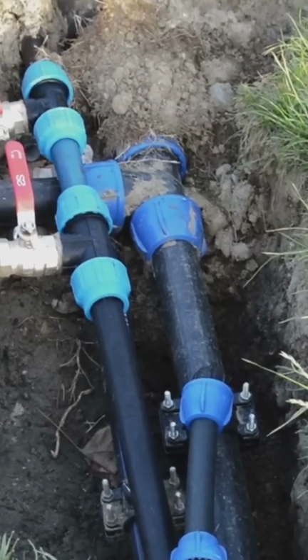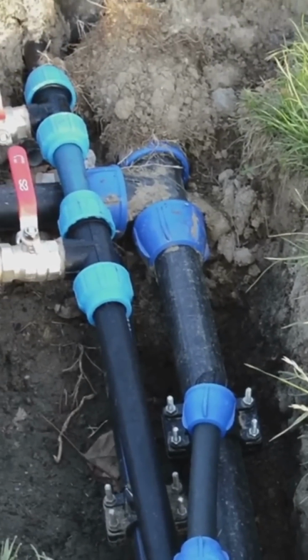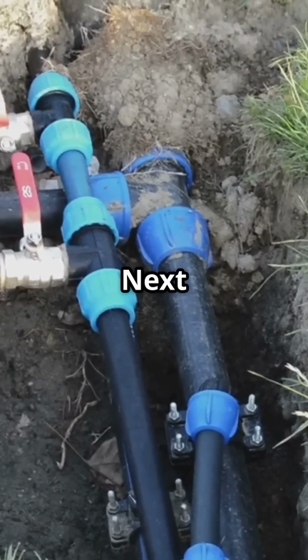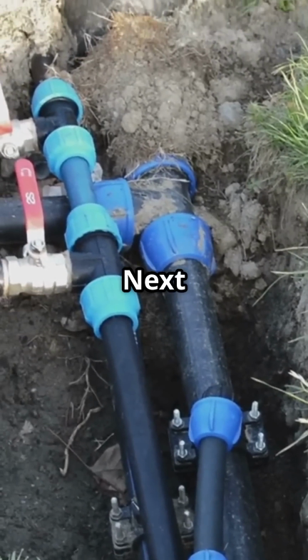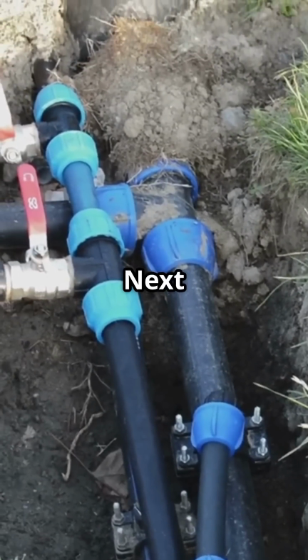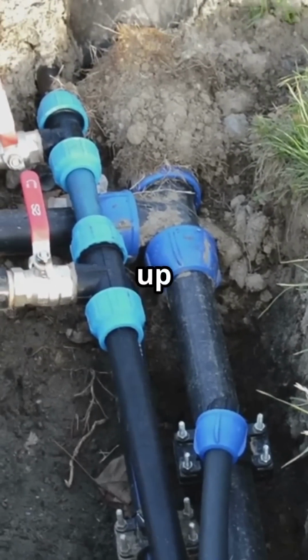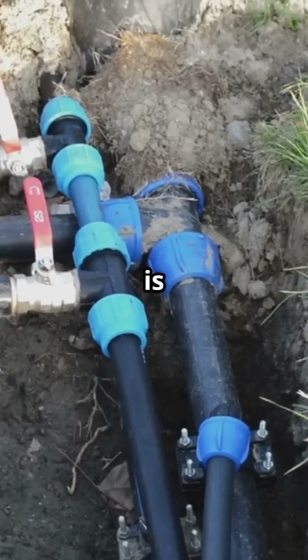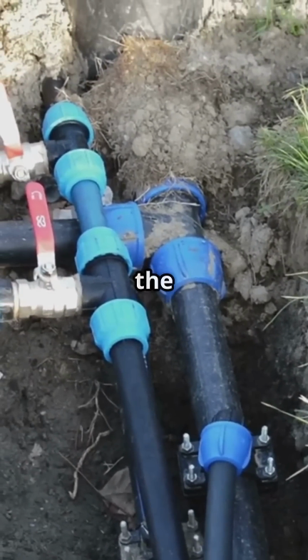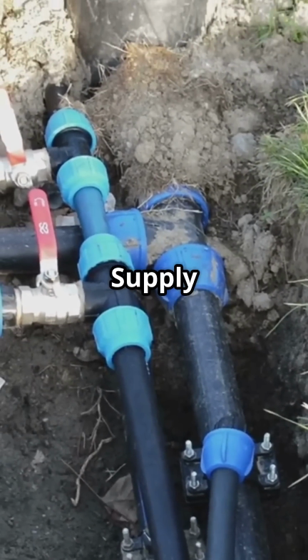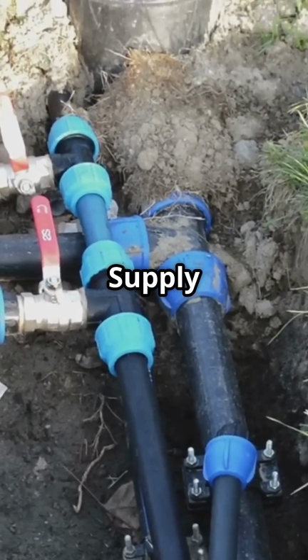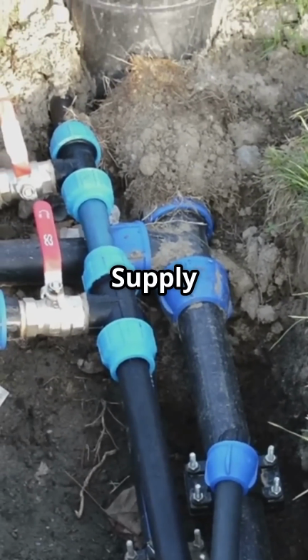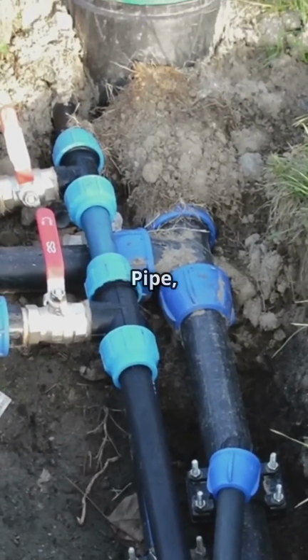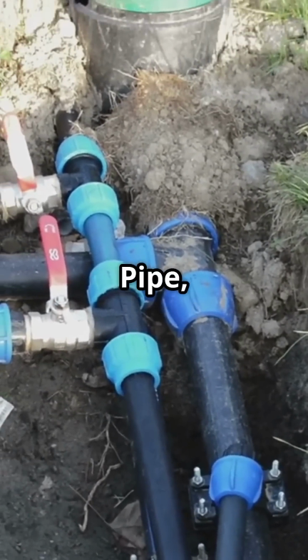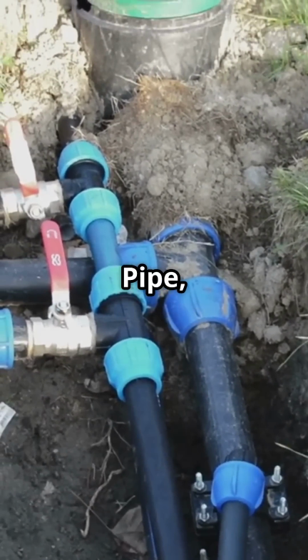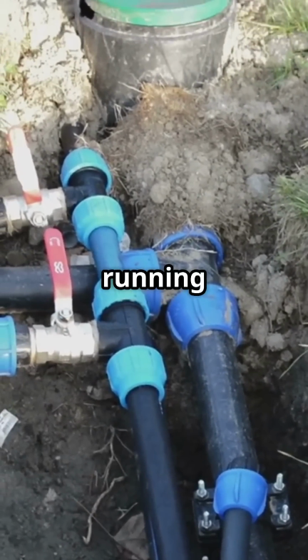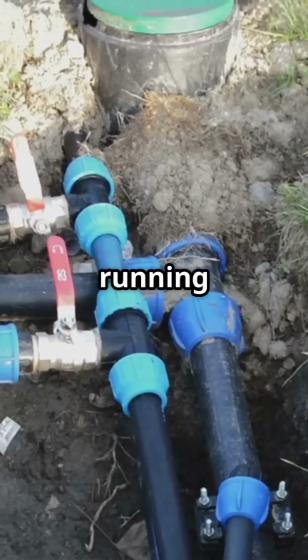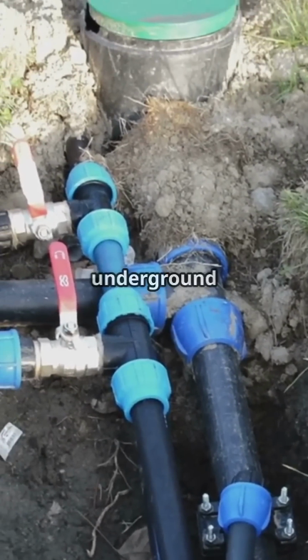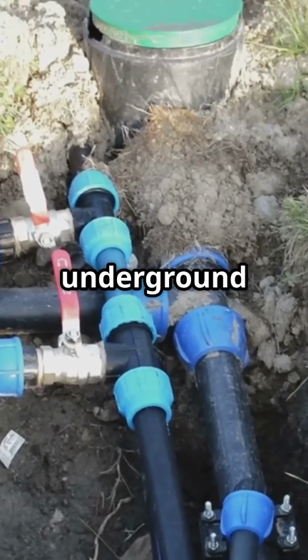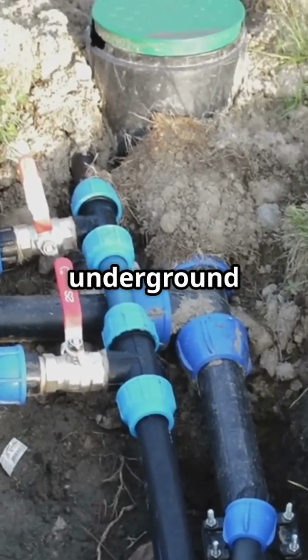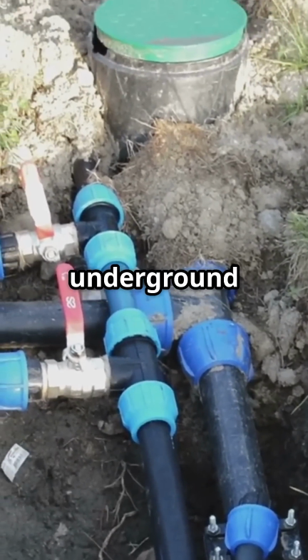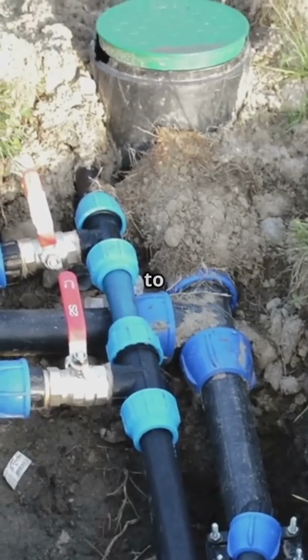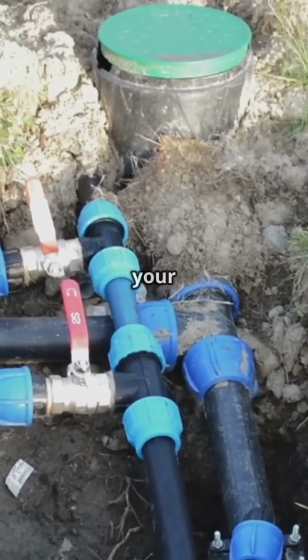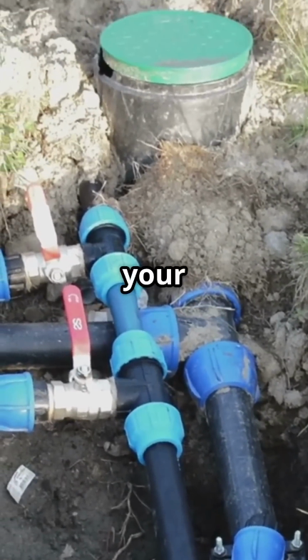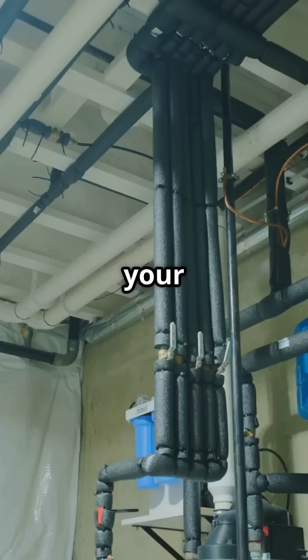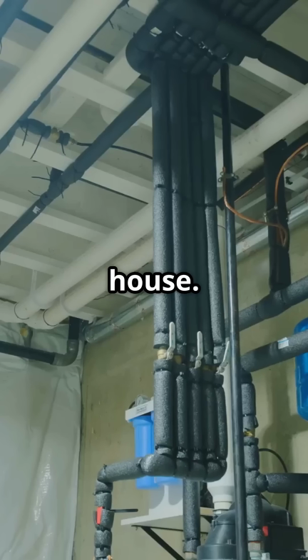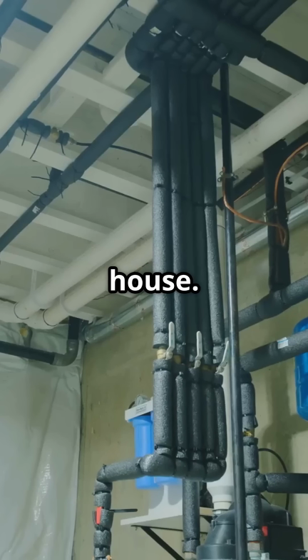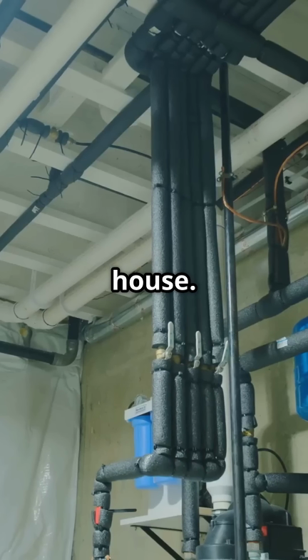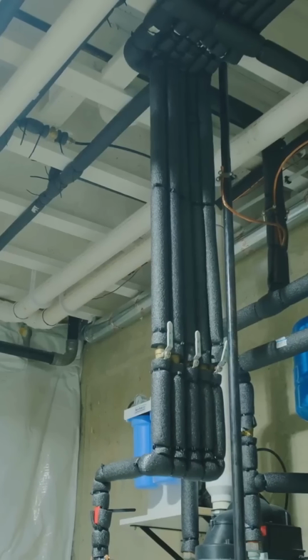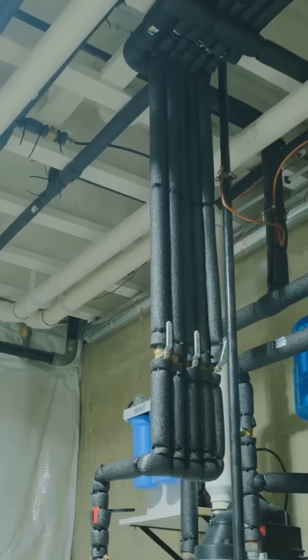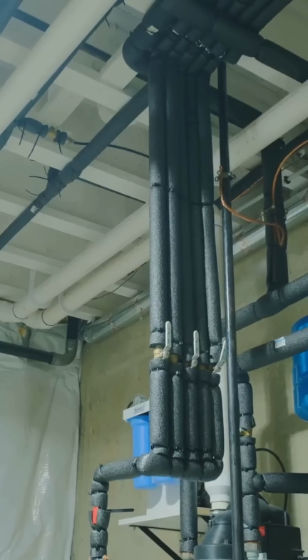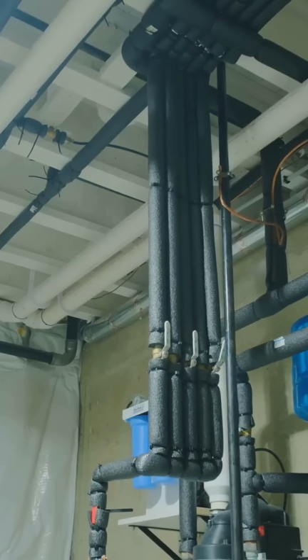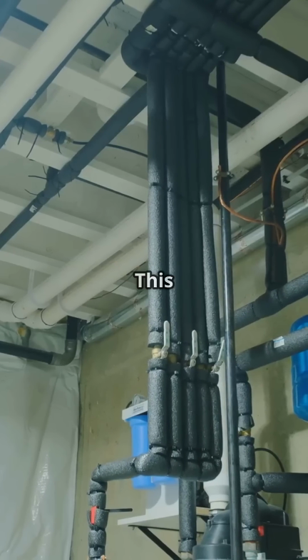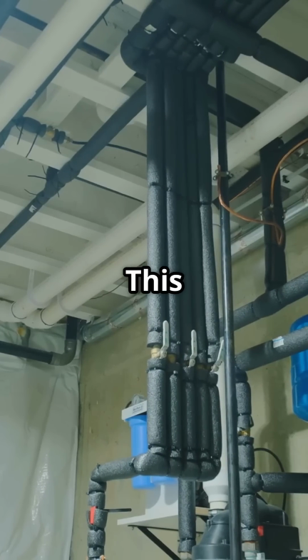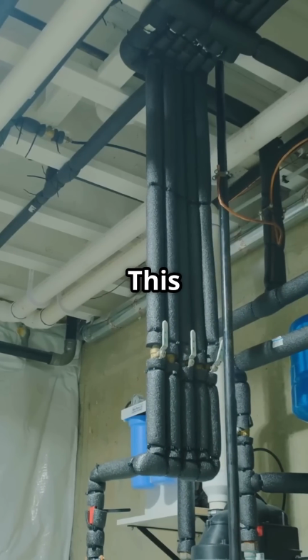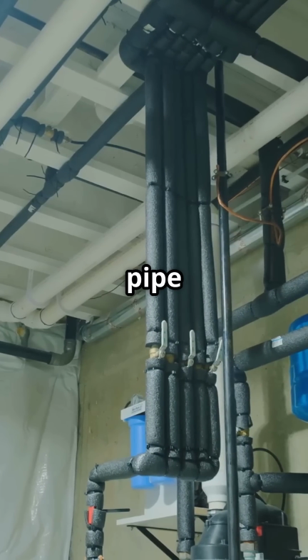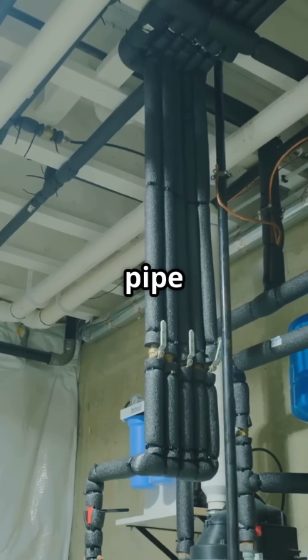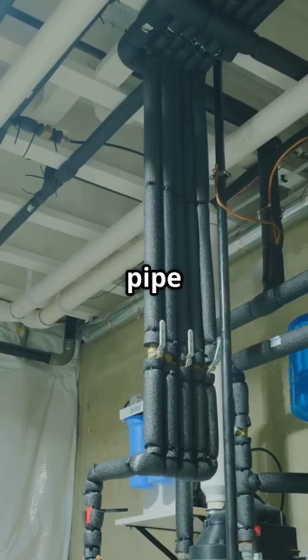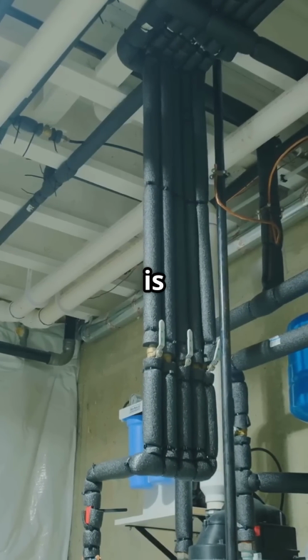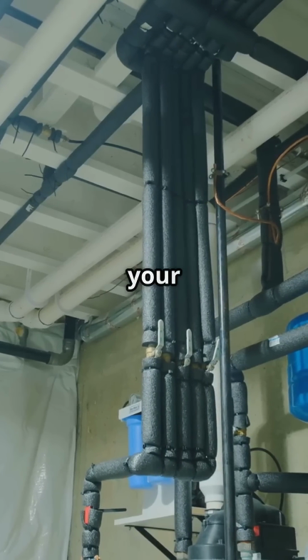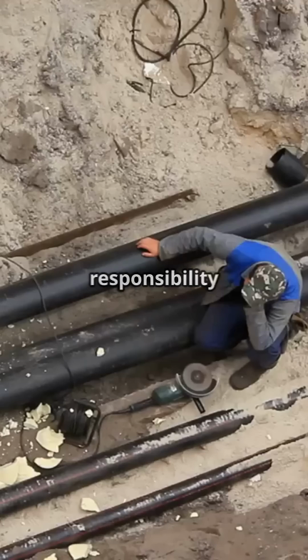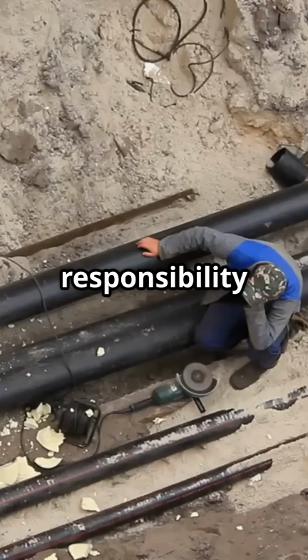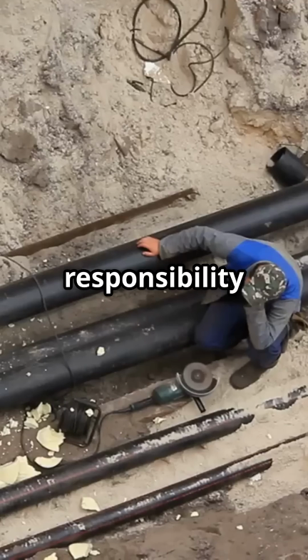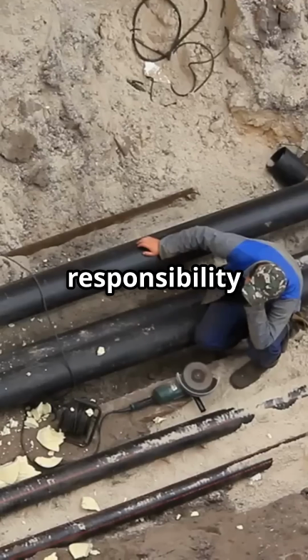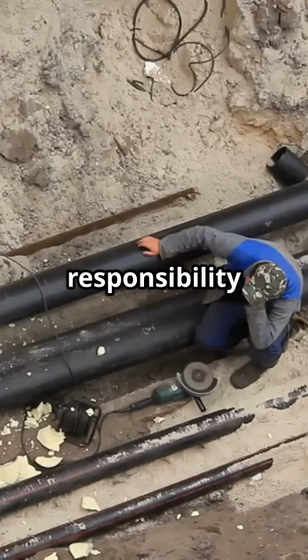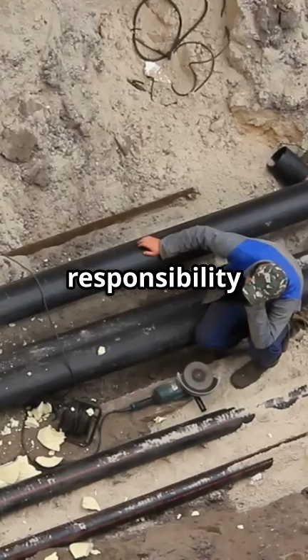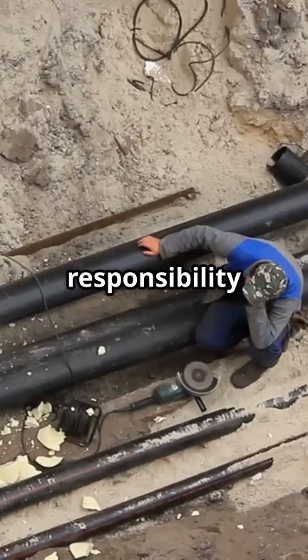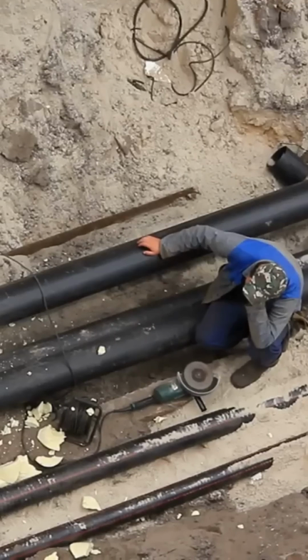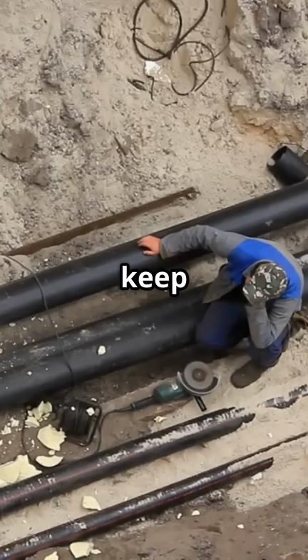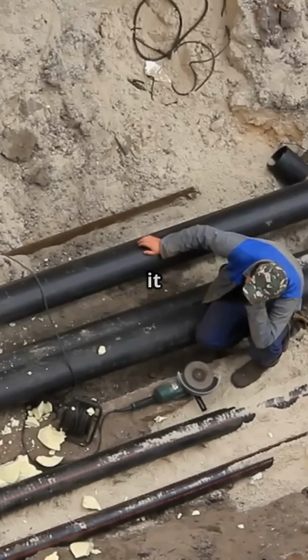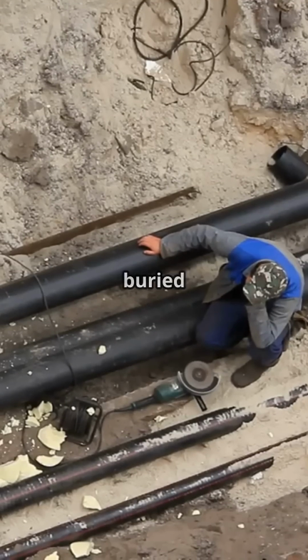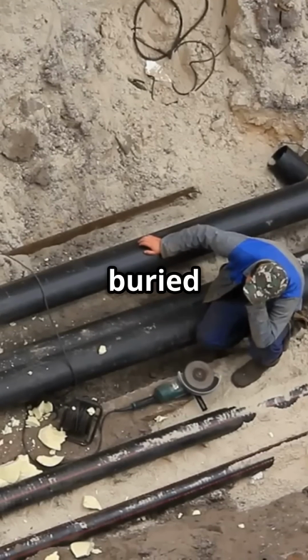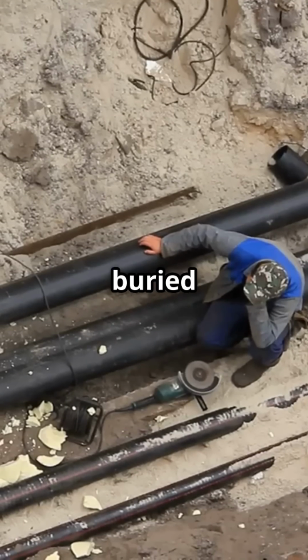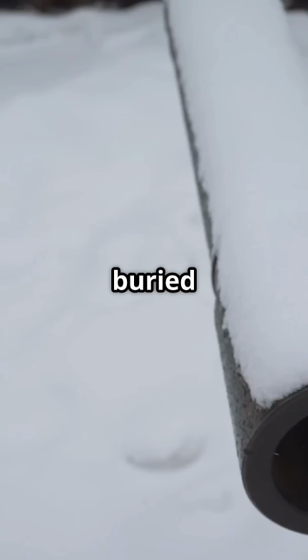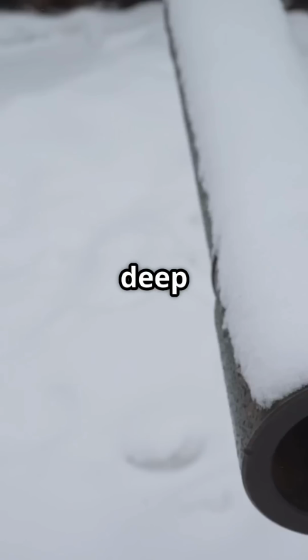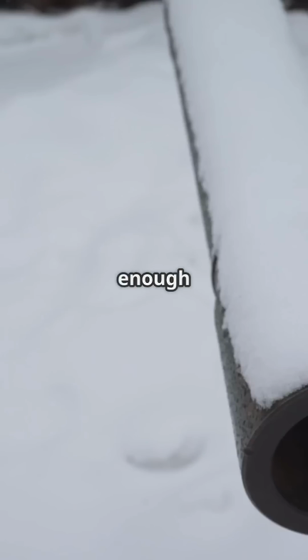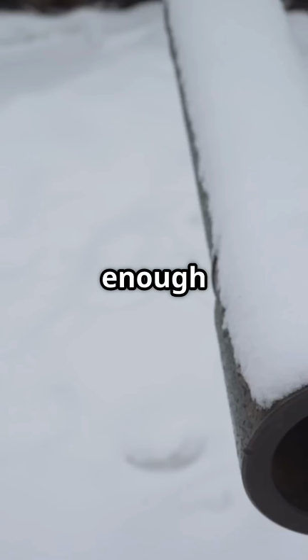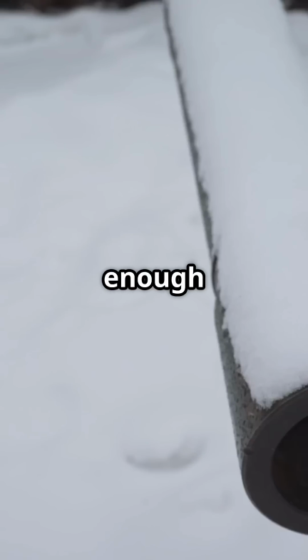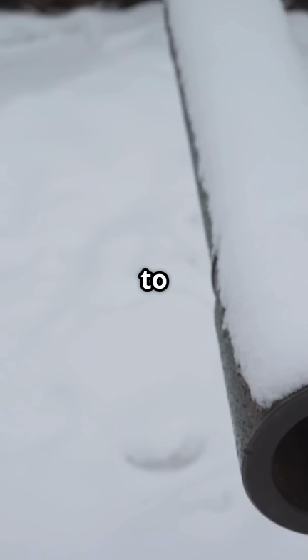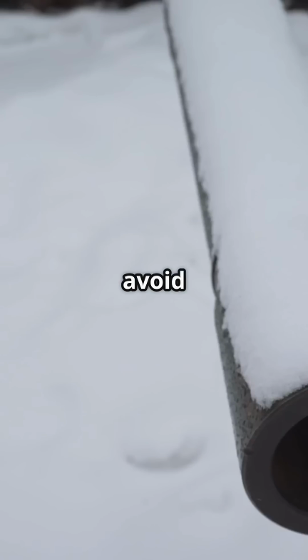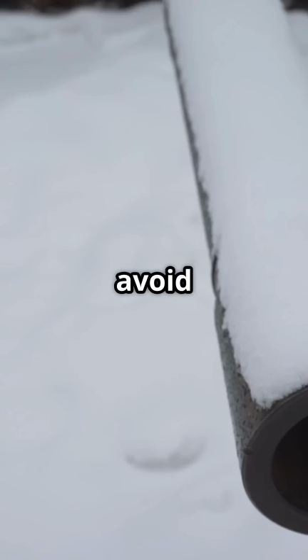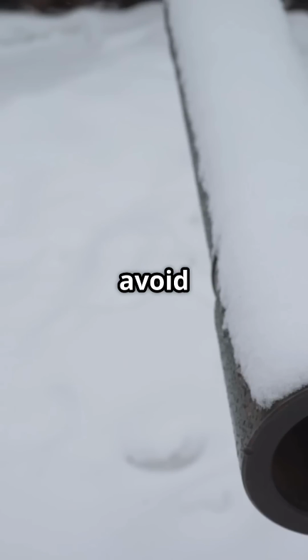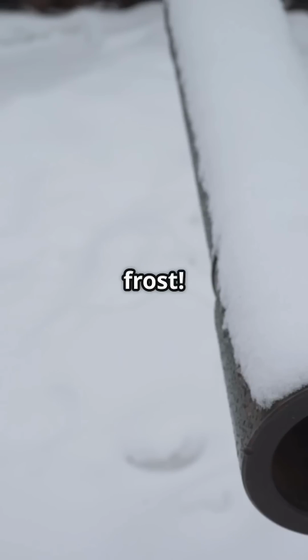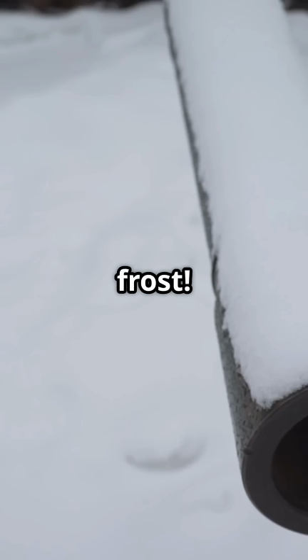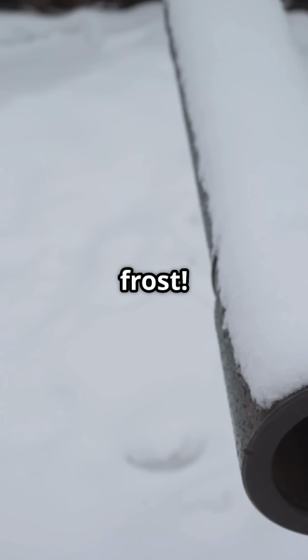Next up is the supply pipe running underground to your house. This pipe is your responsibility — keep it buried deep enough to avoid frost.